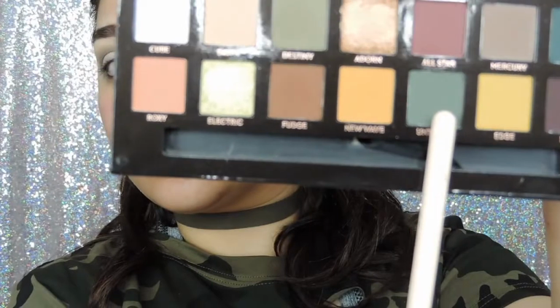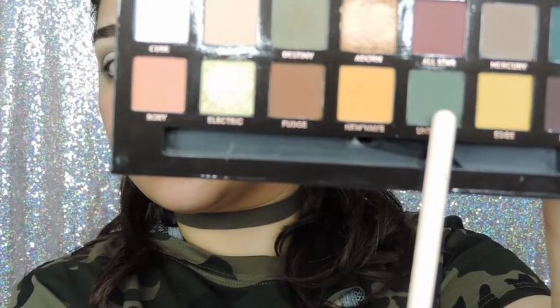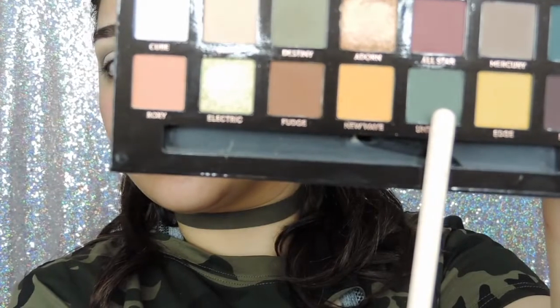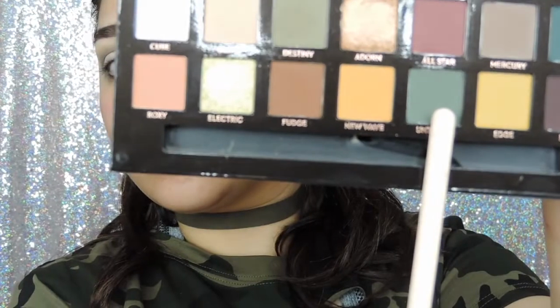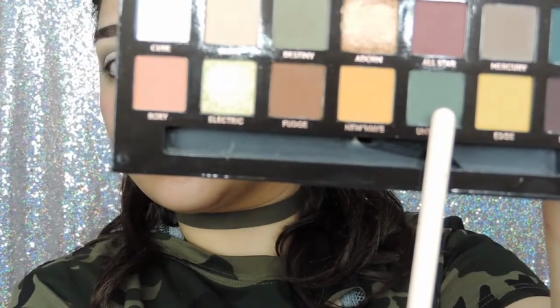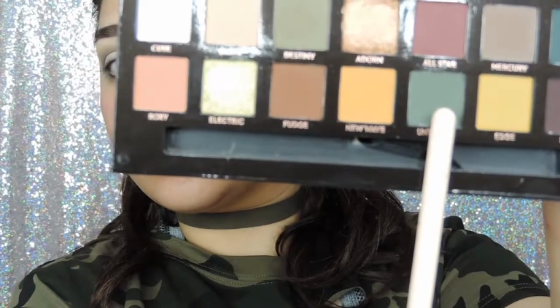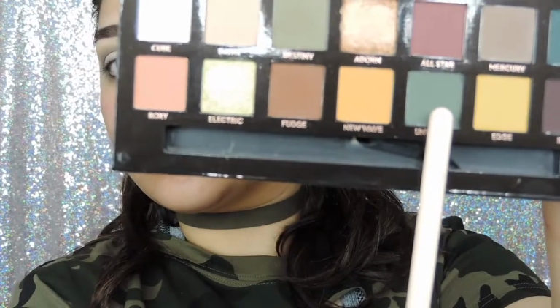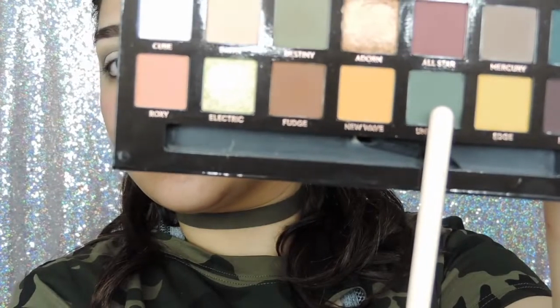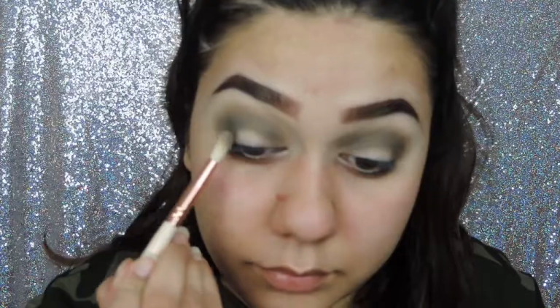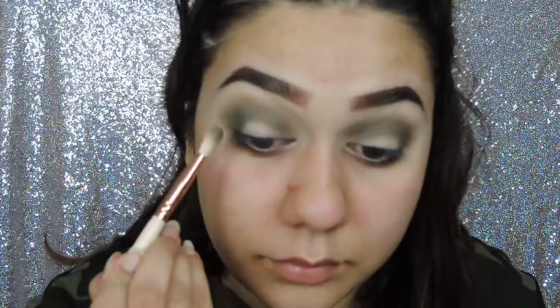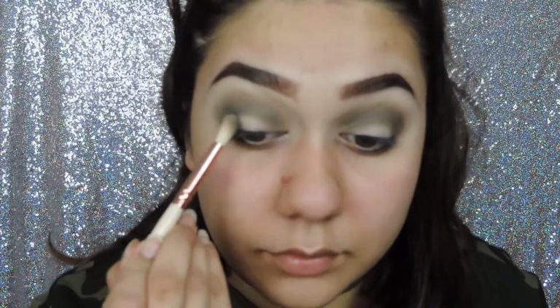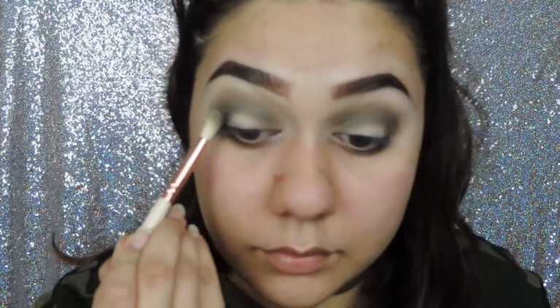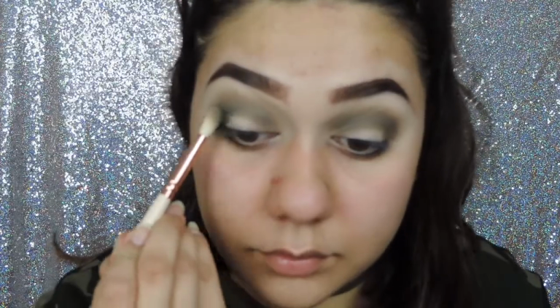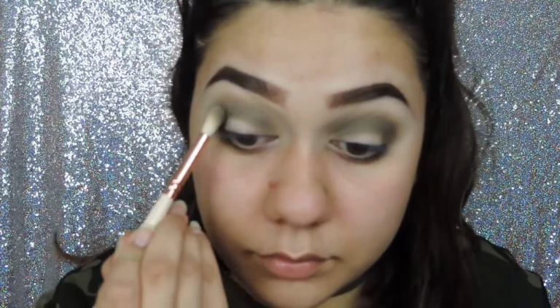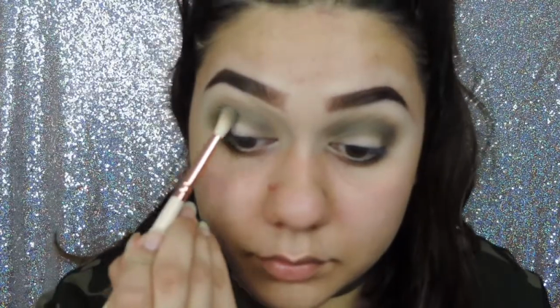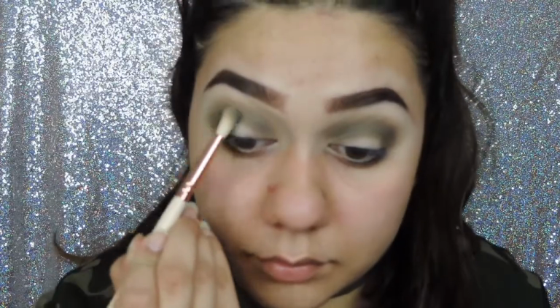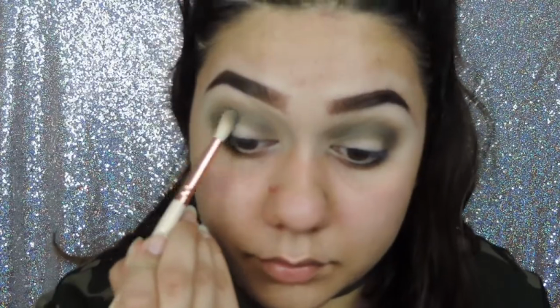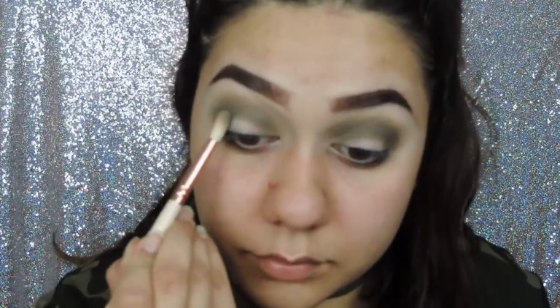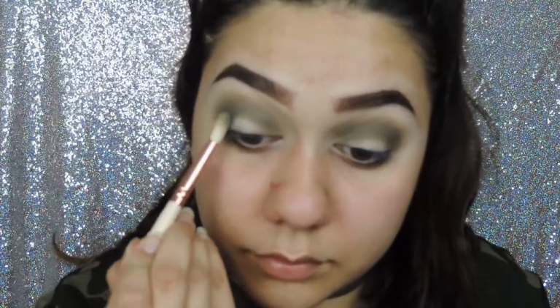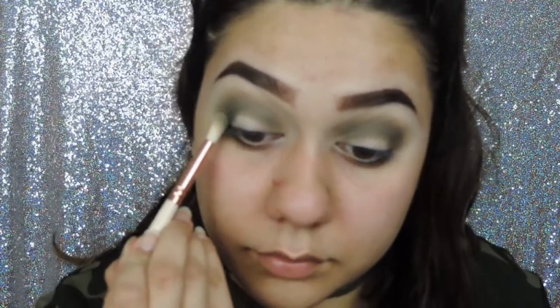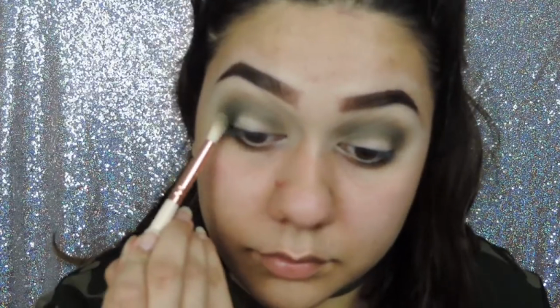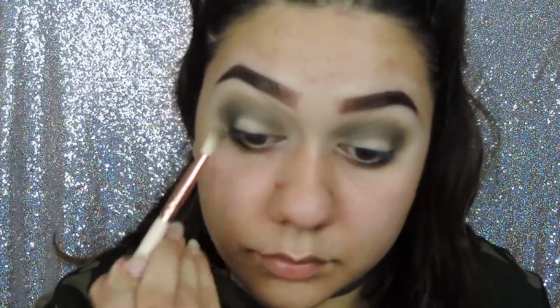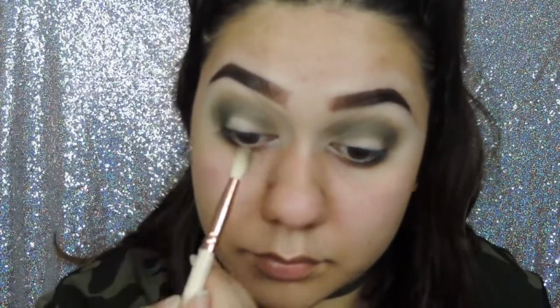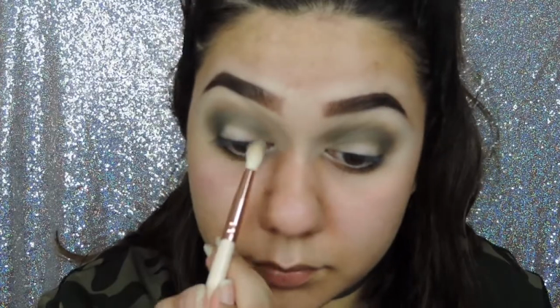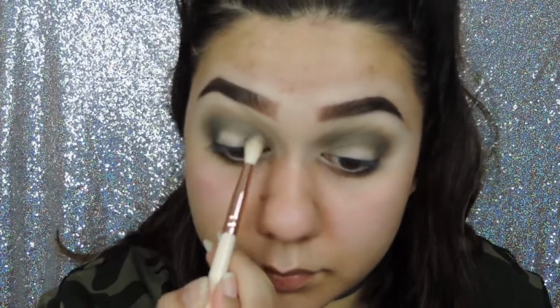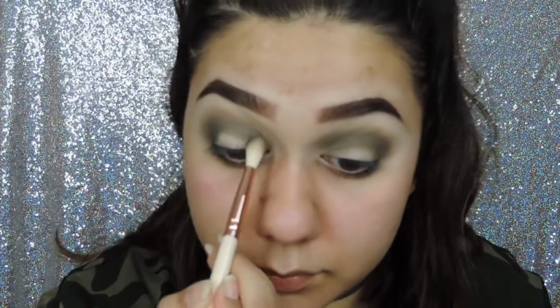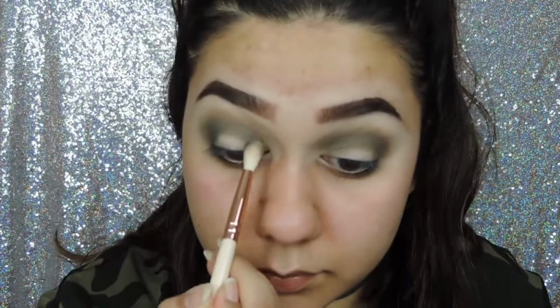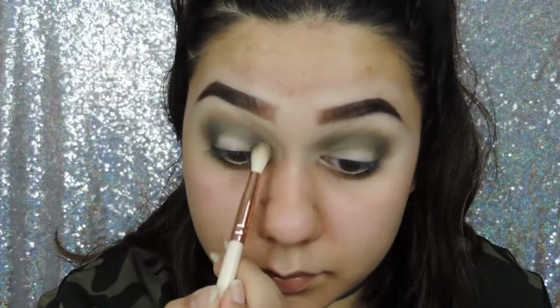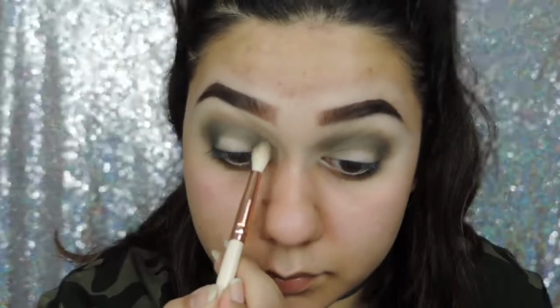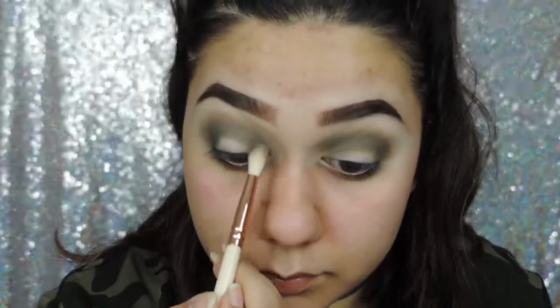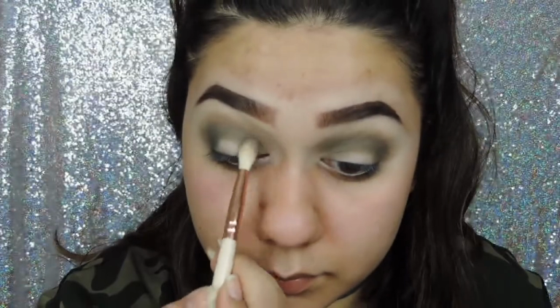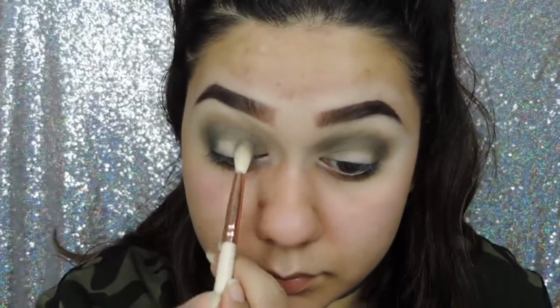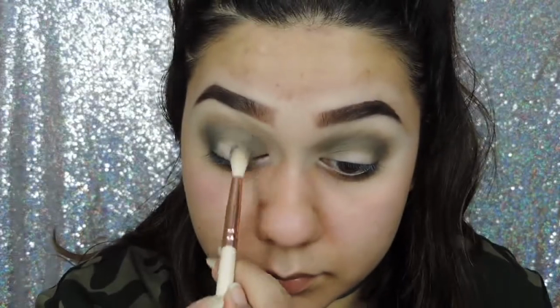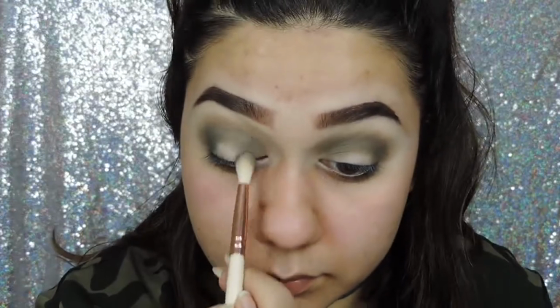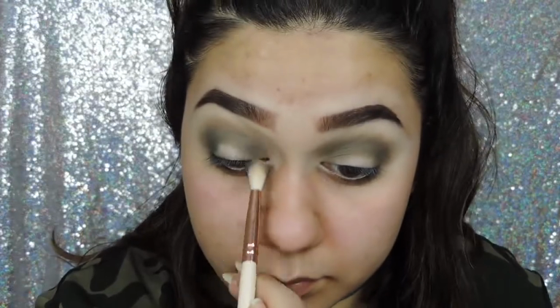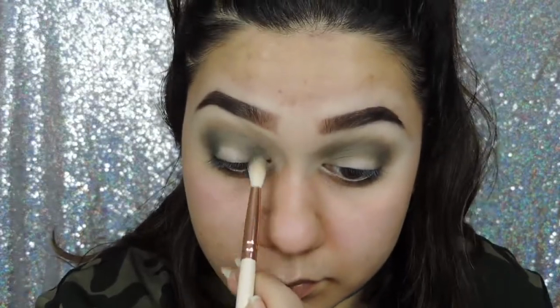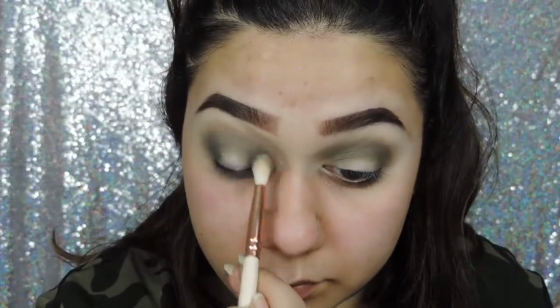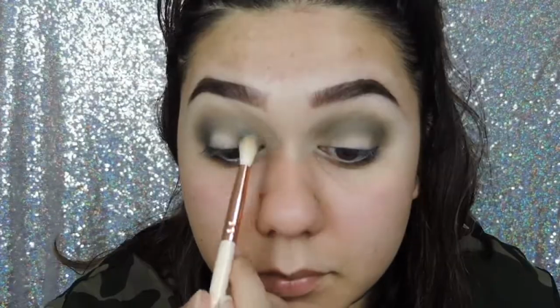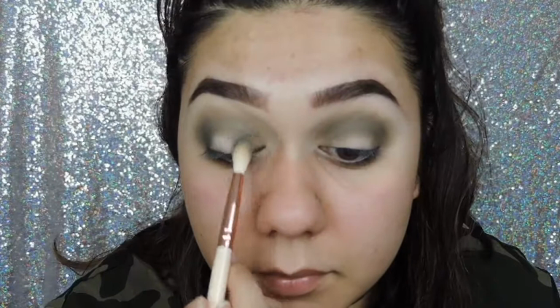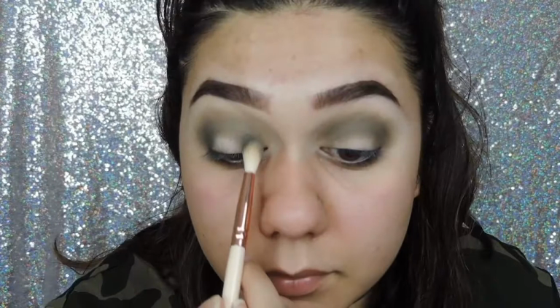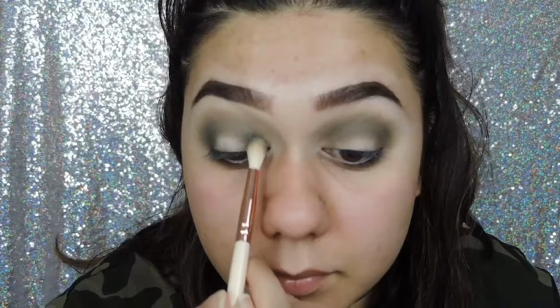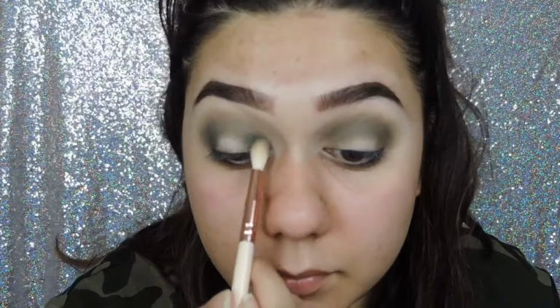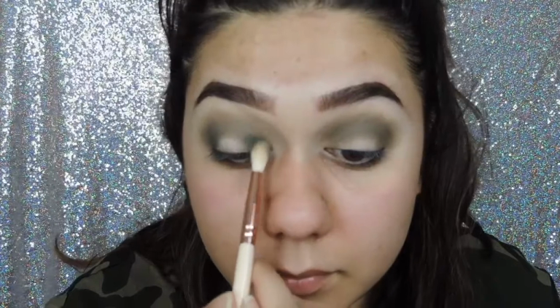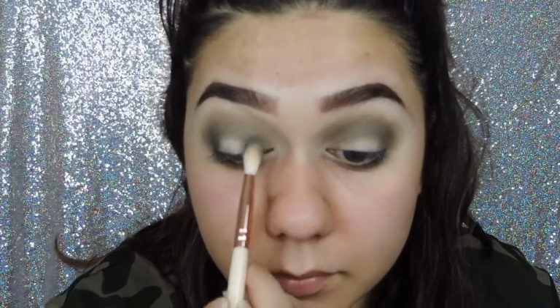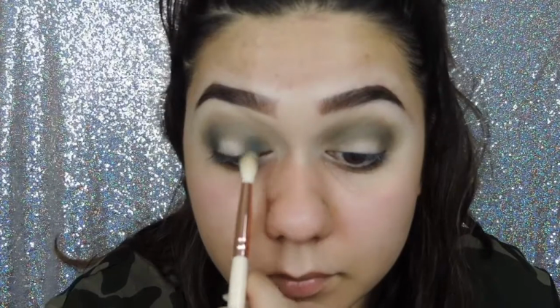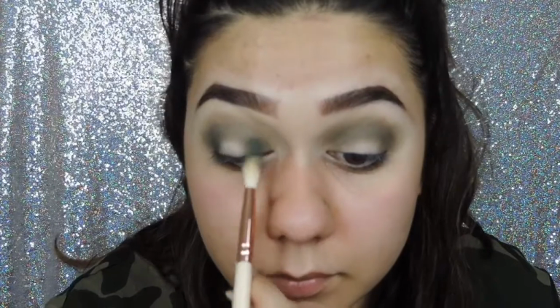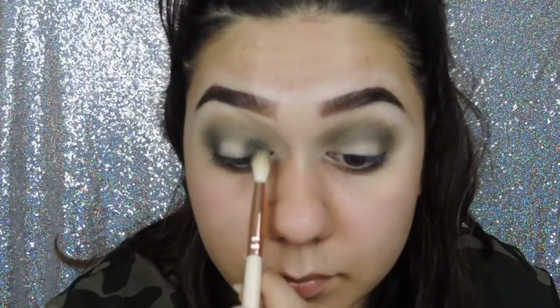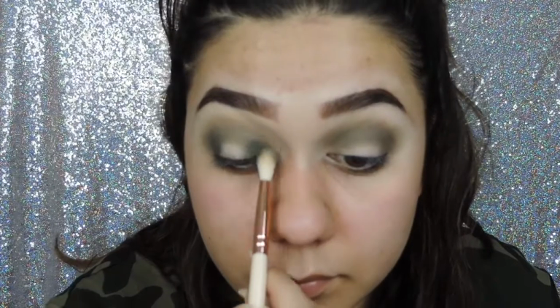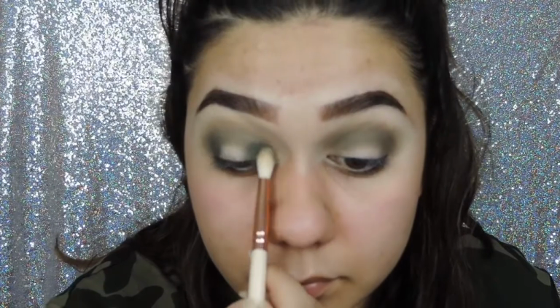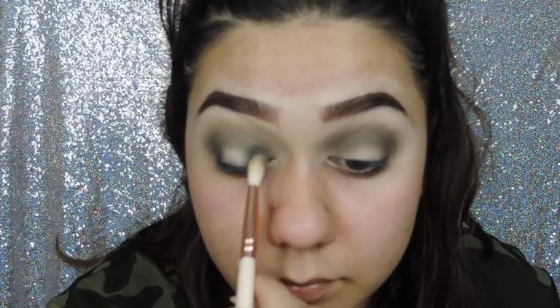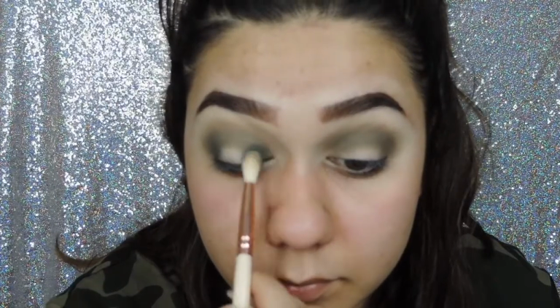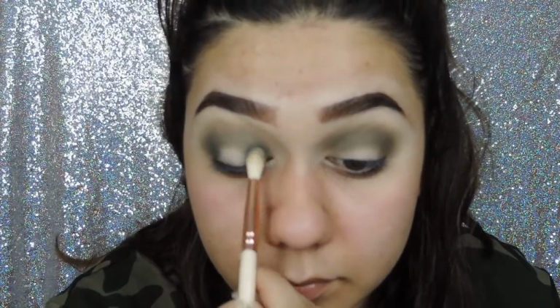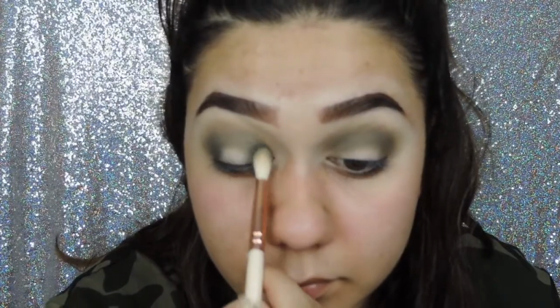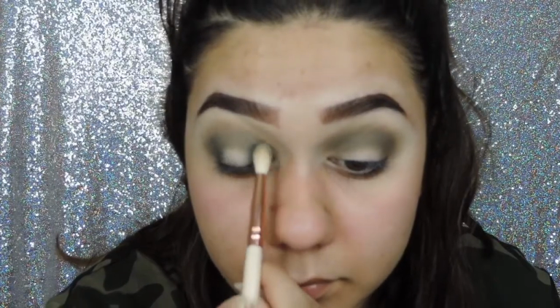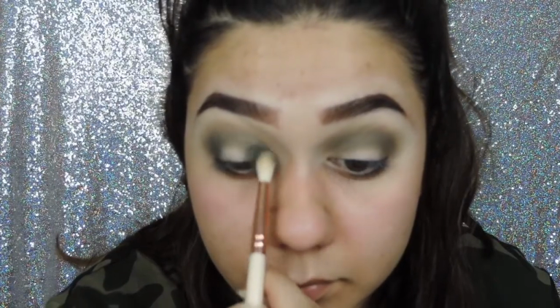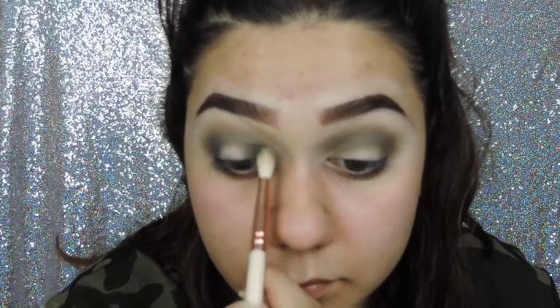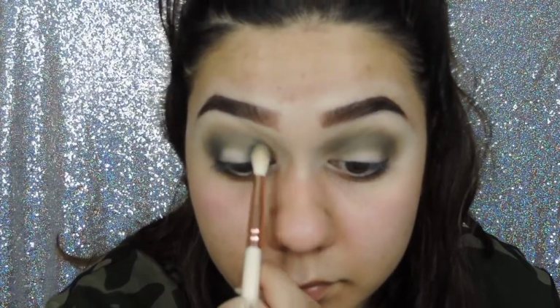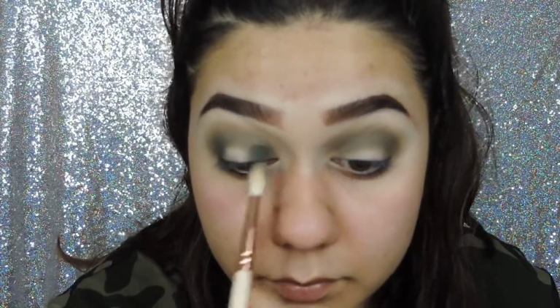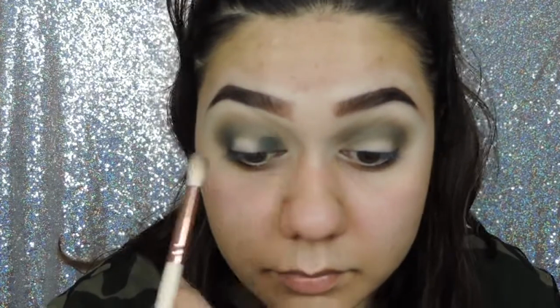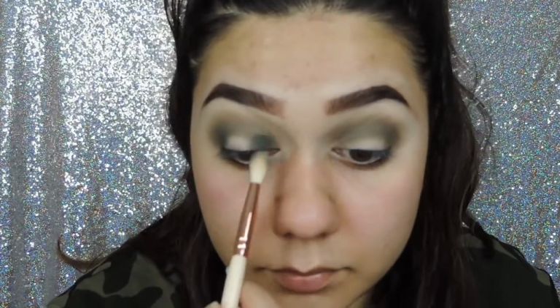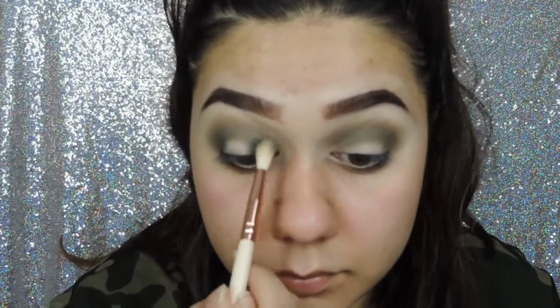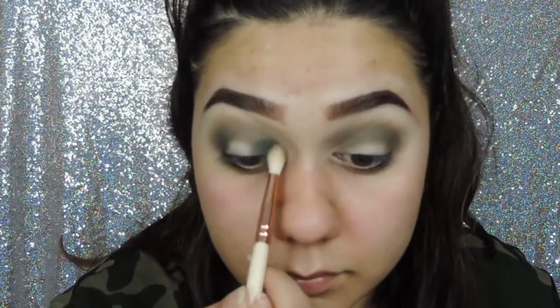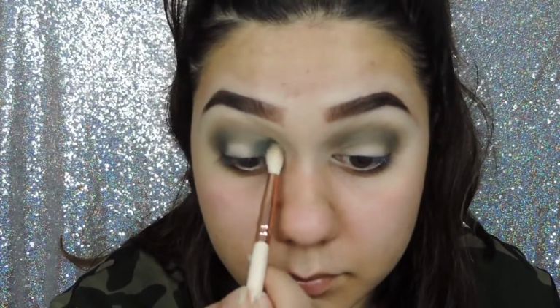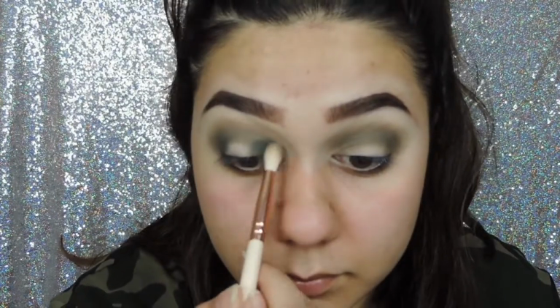Next I'm taking the shade Untamed, and because we are creating a halo eye today, I'm building up that colour on the inner and outer corners of my eye.